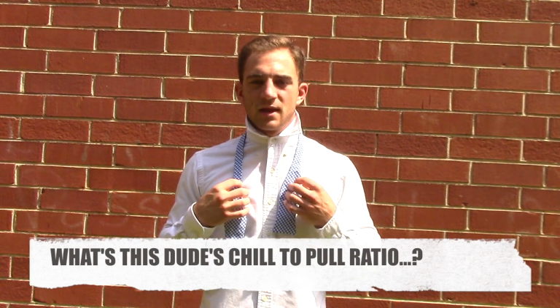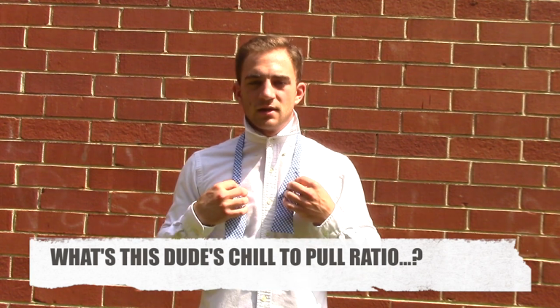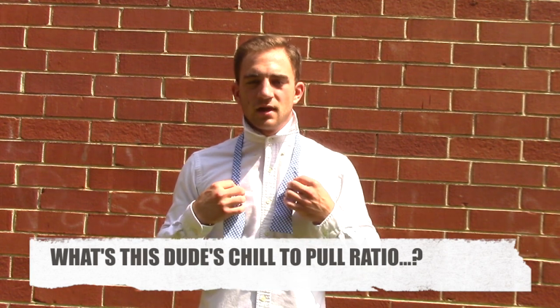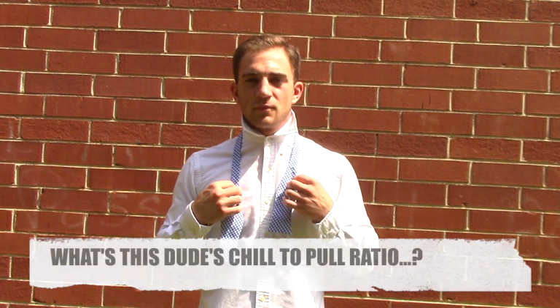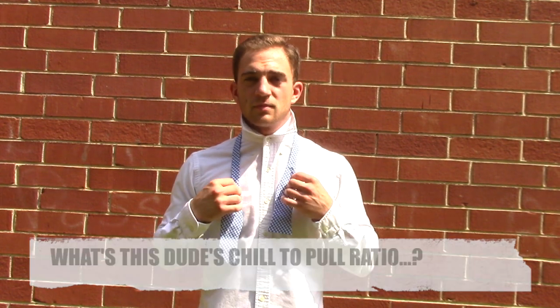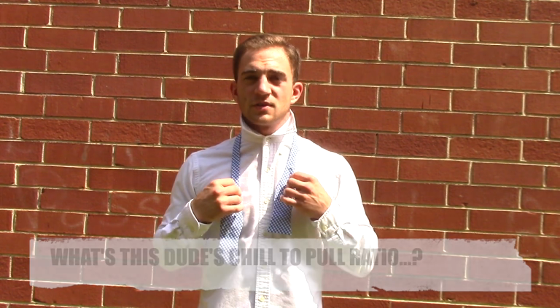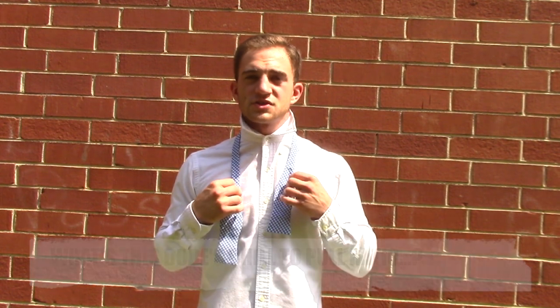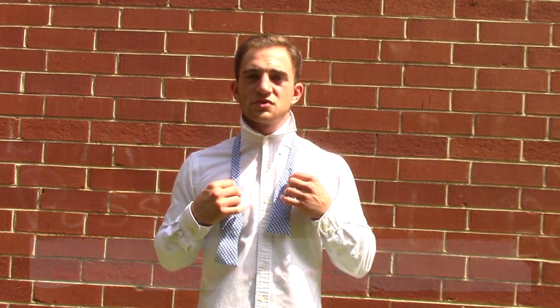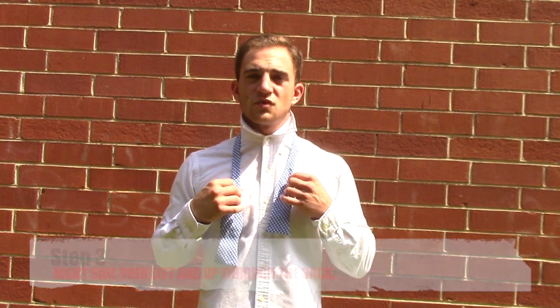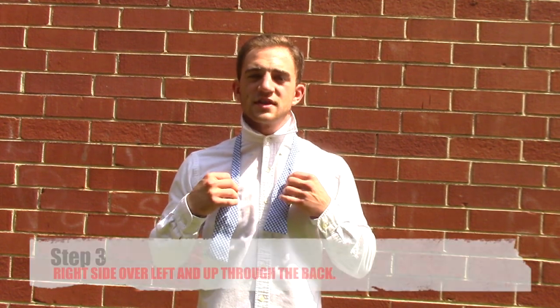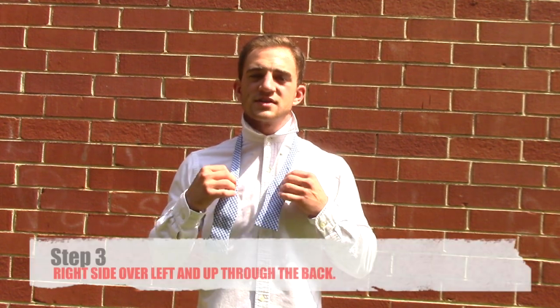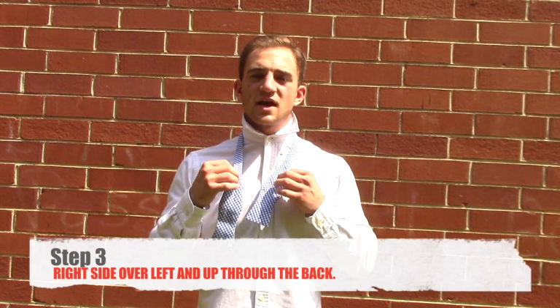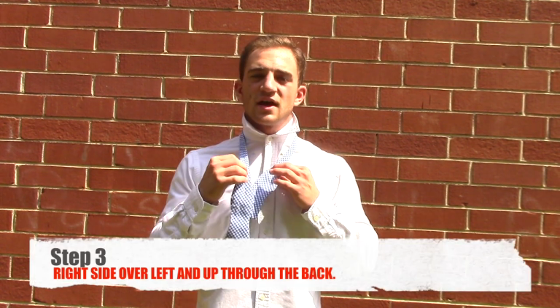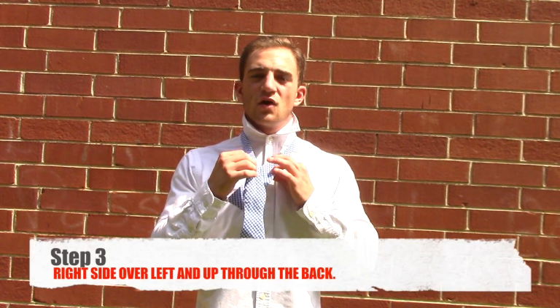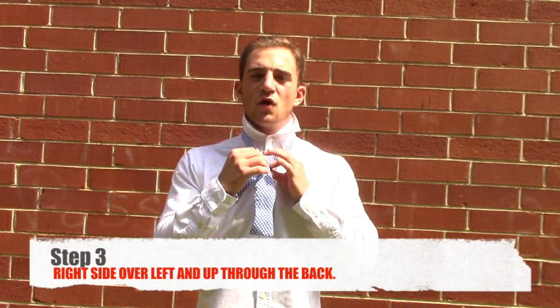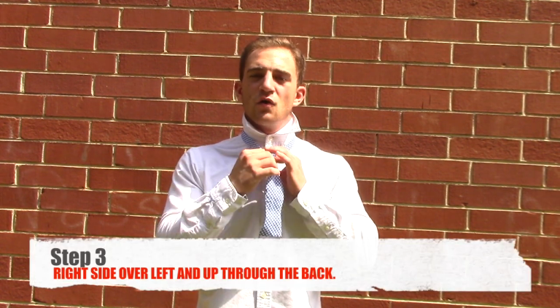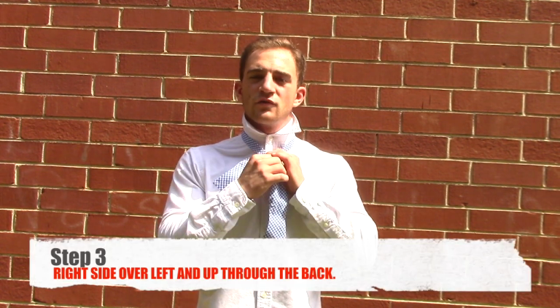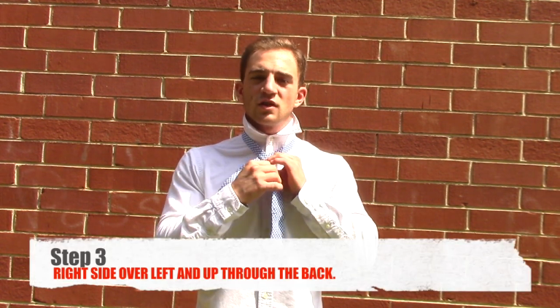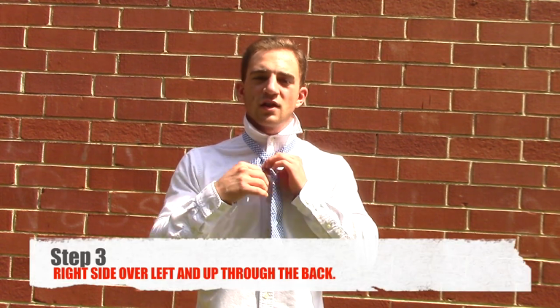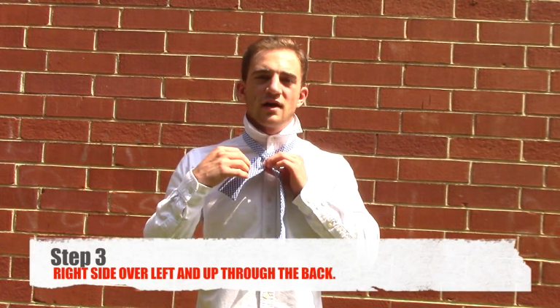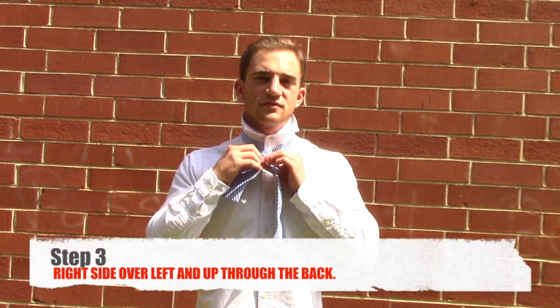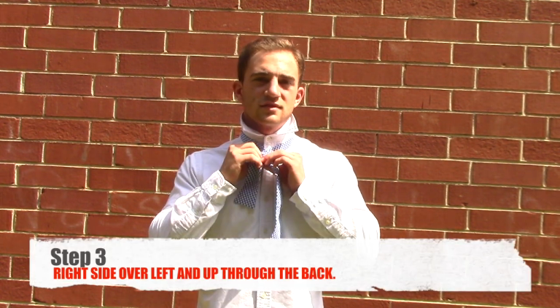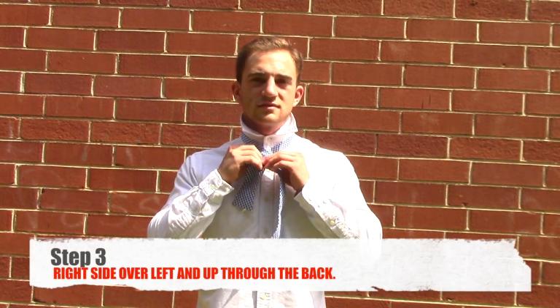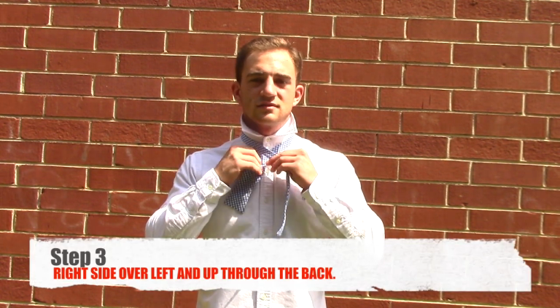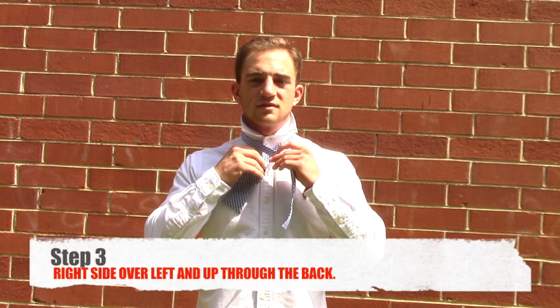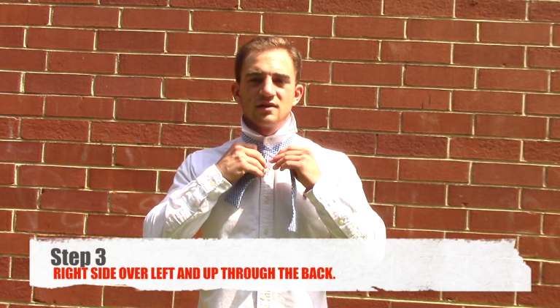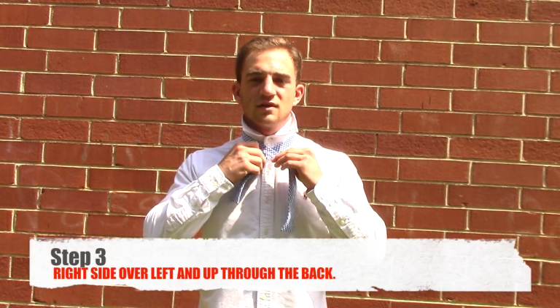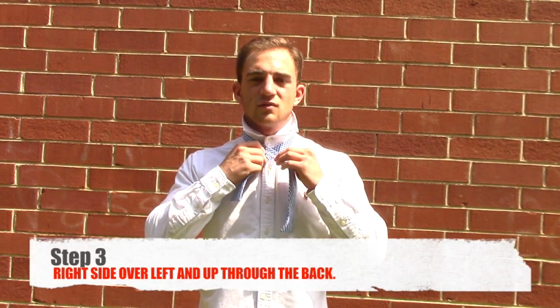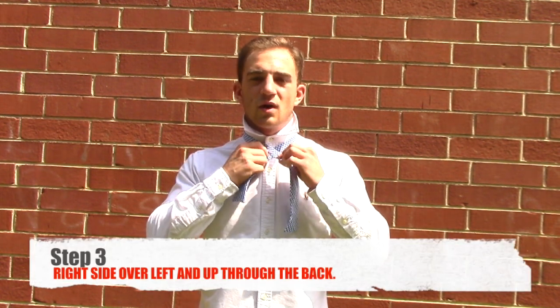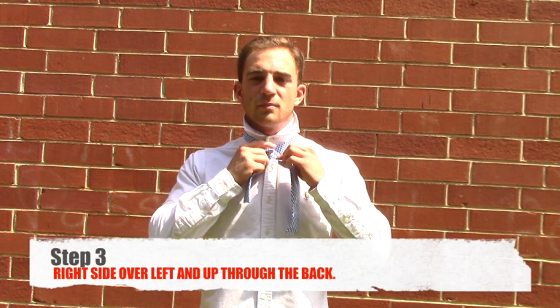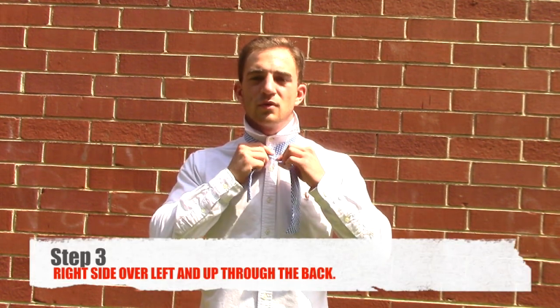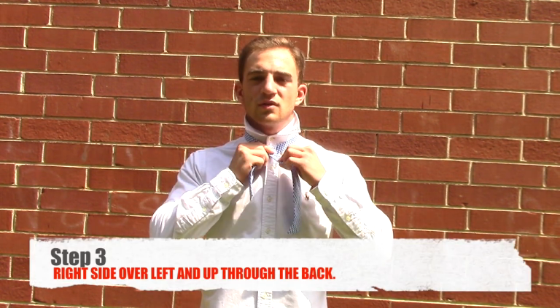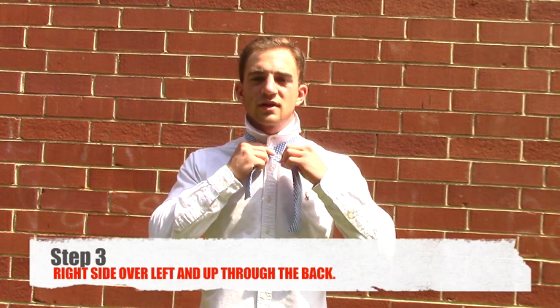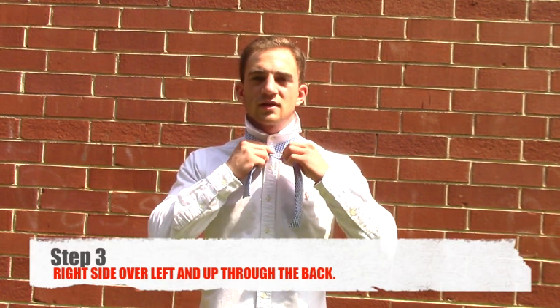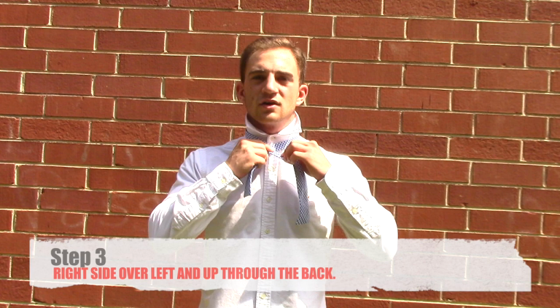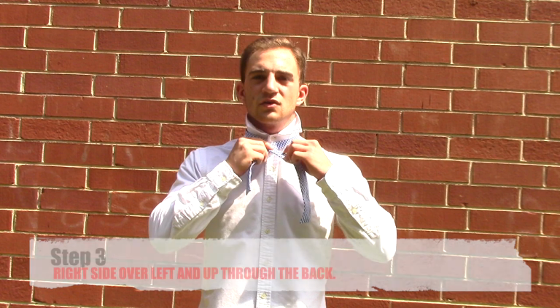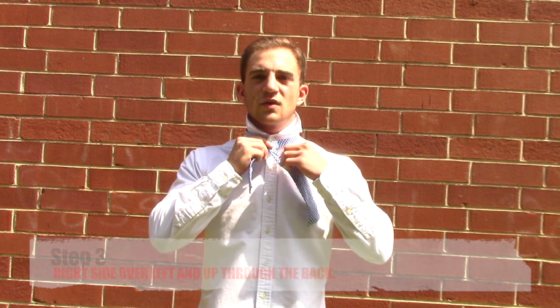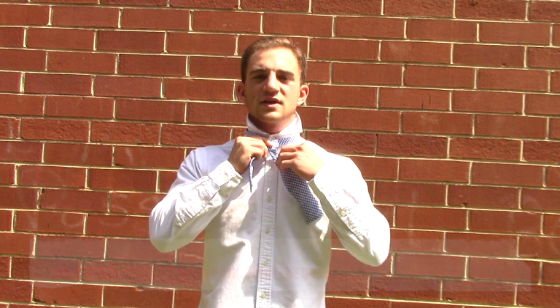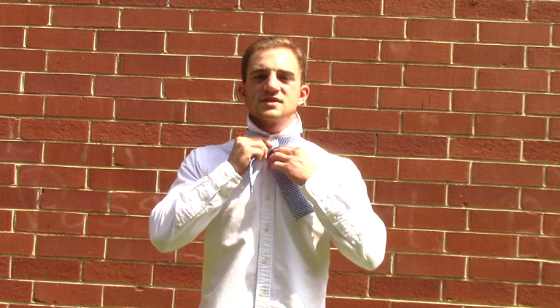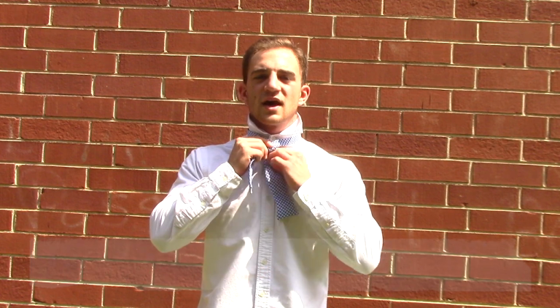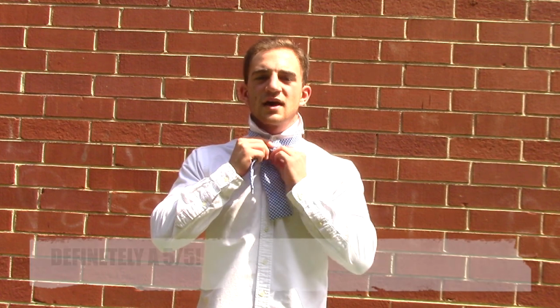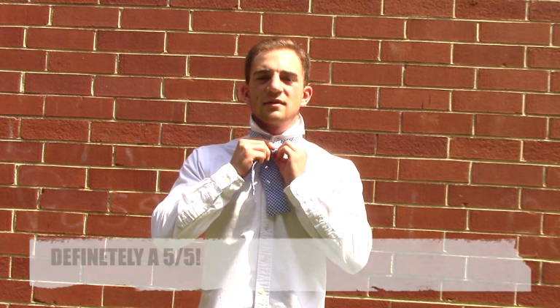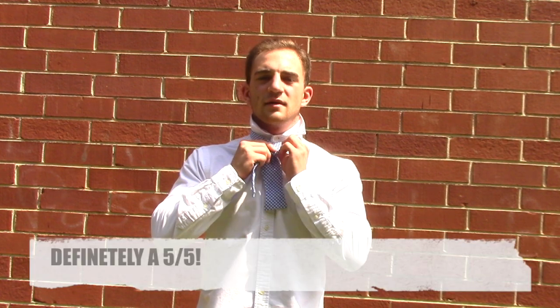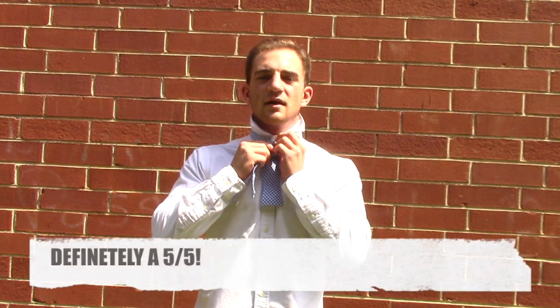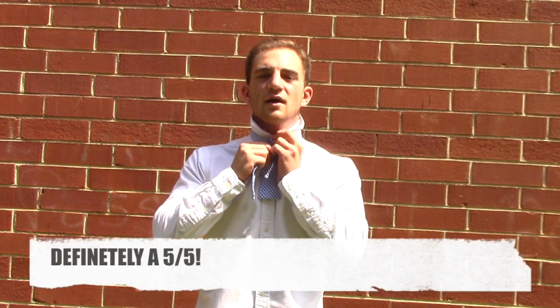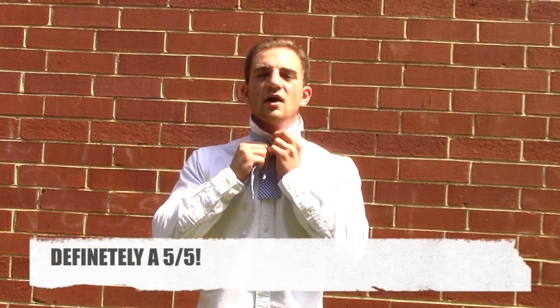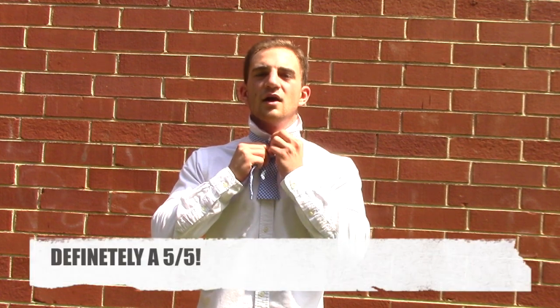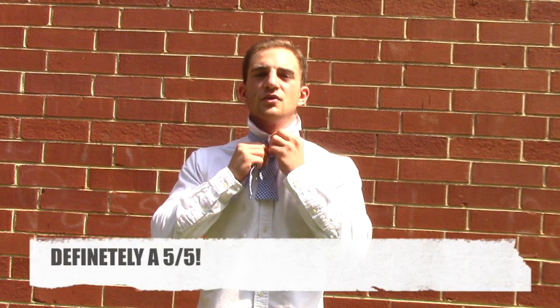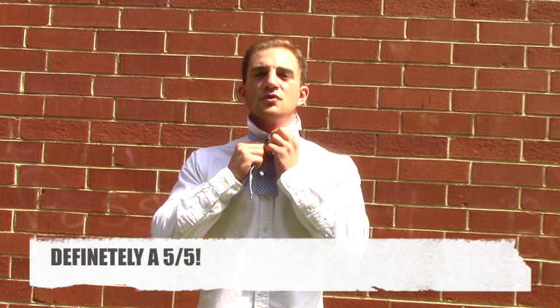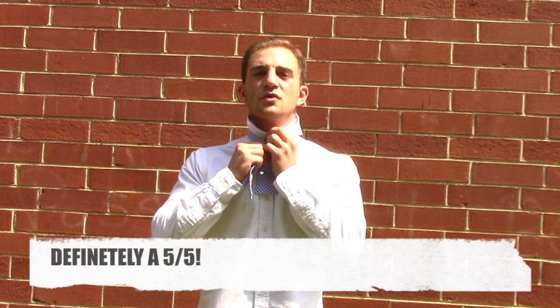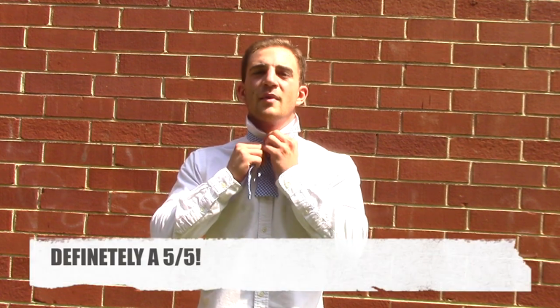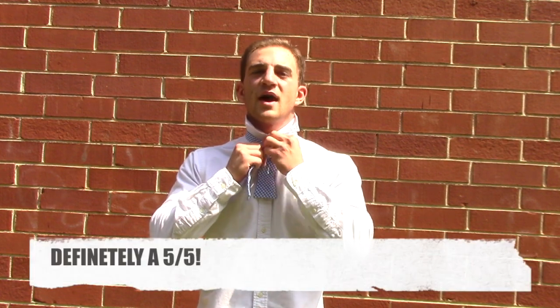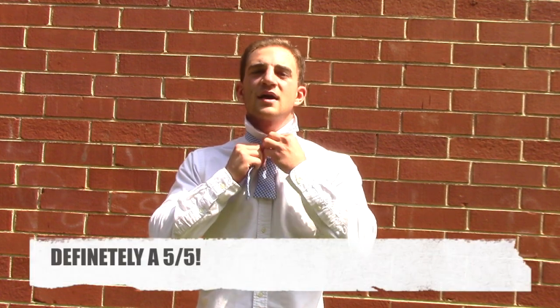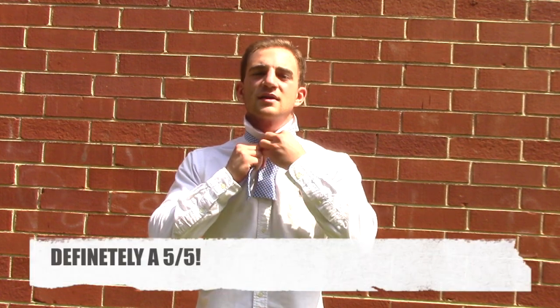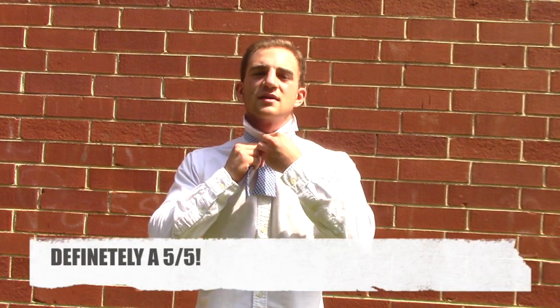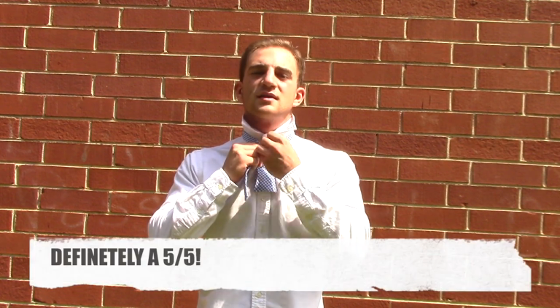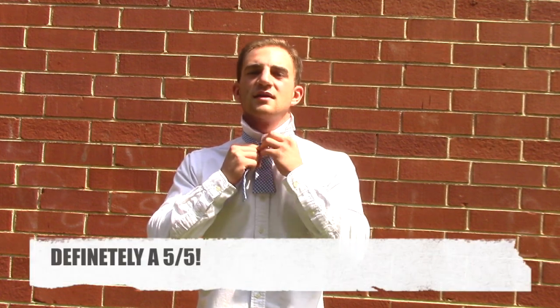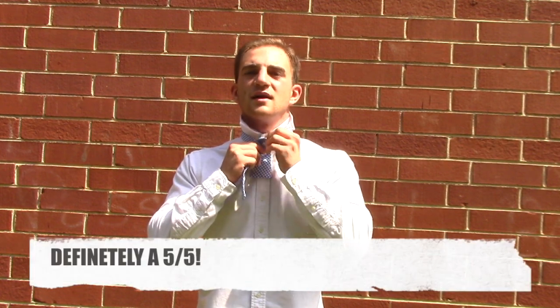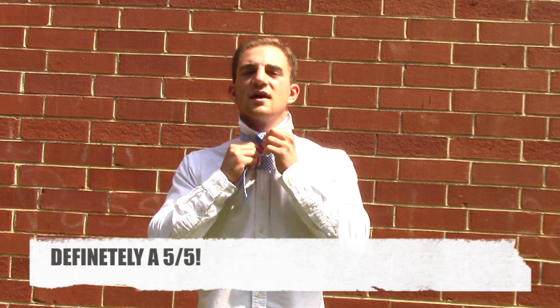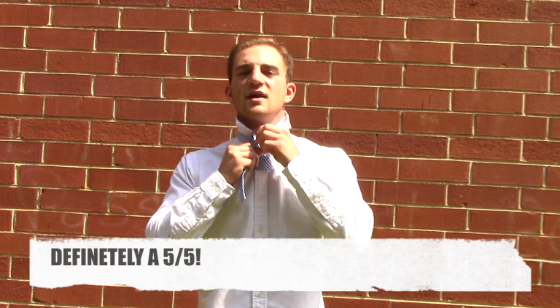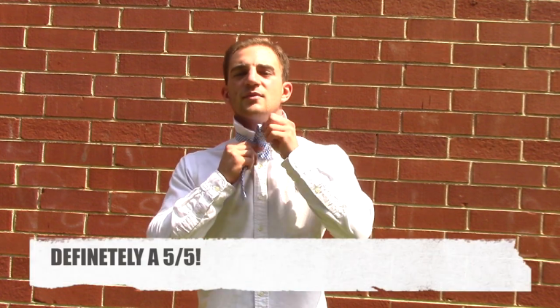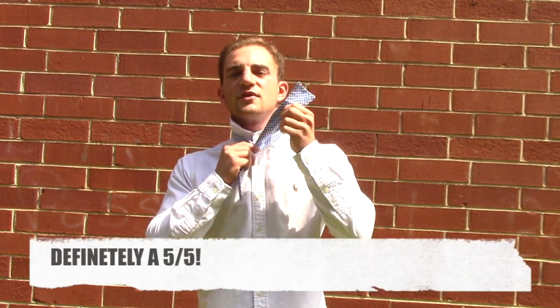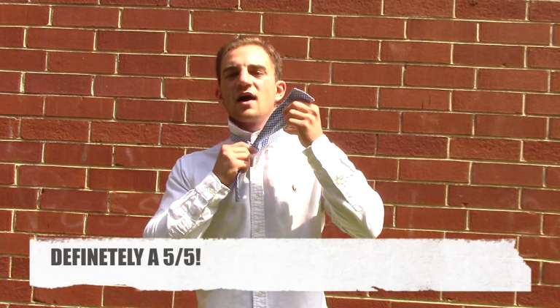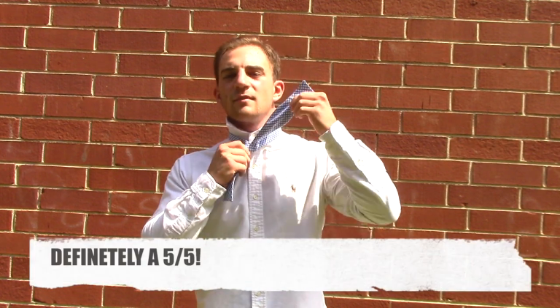I'm going to place the right side over the left, while pulling the right side through the back and up the top.